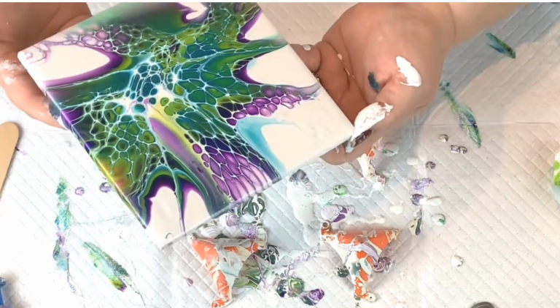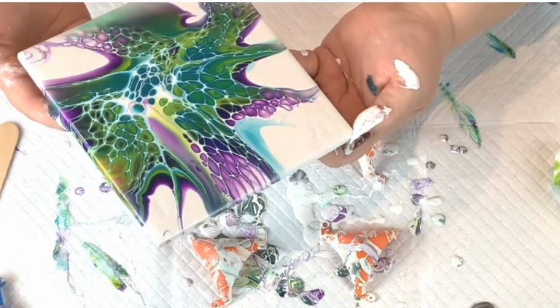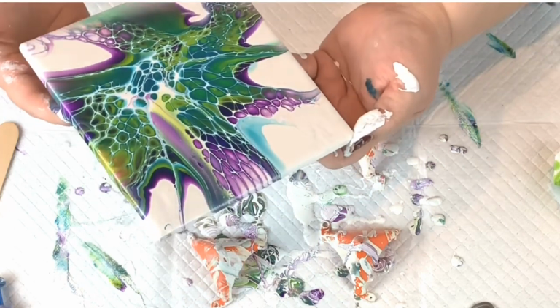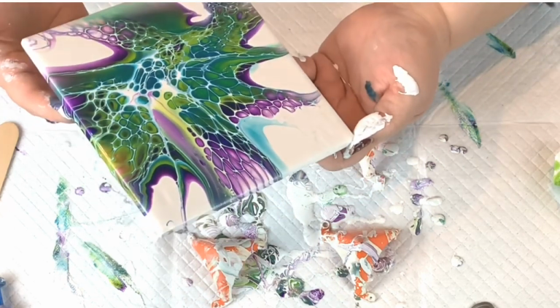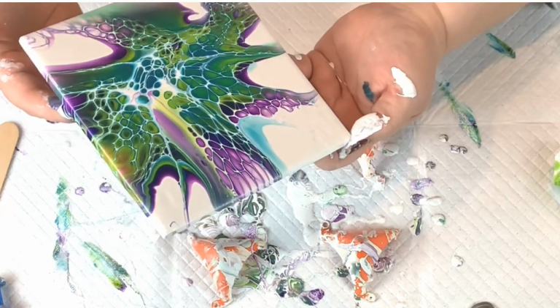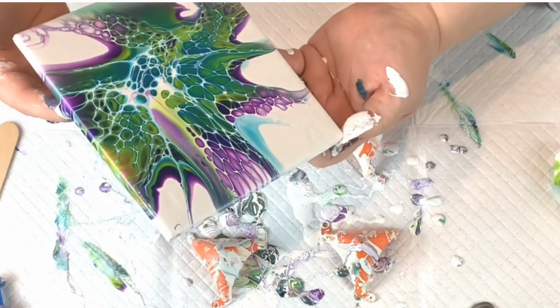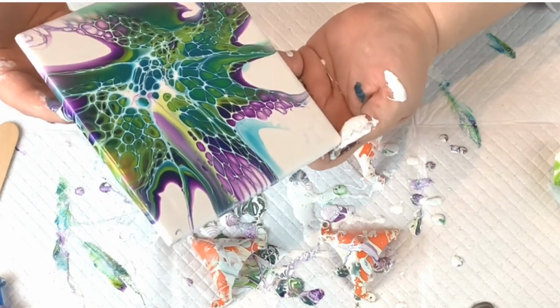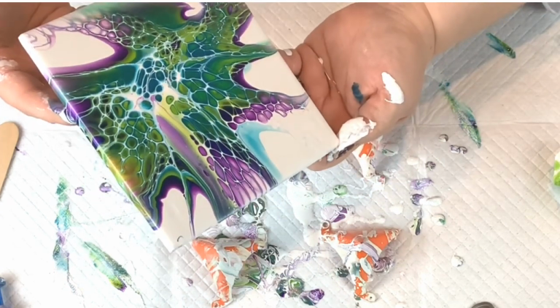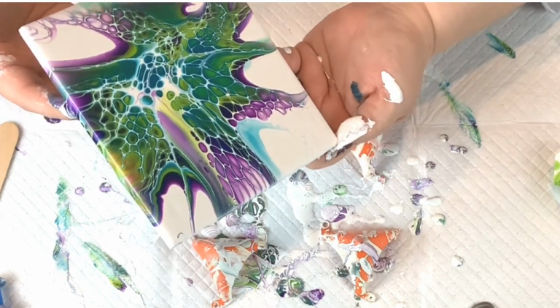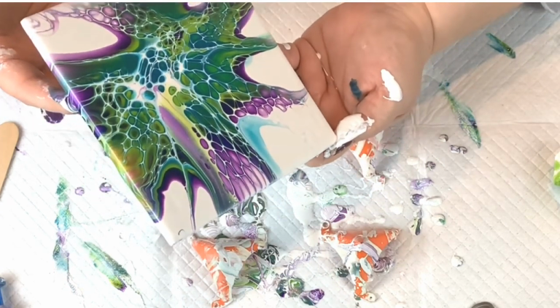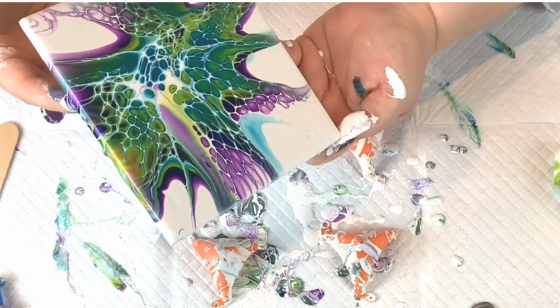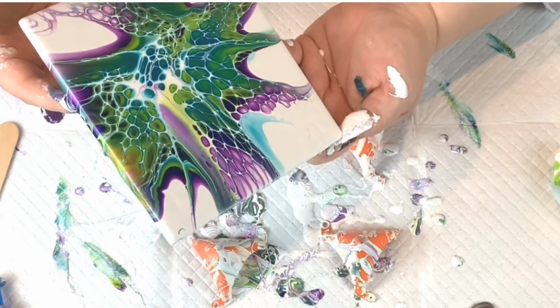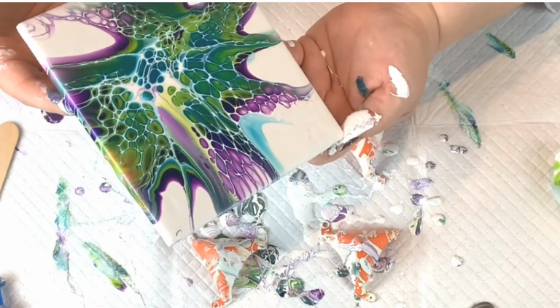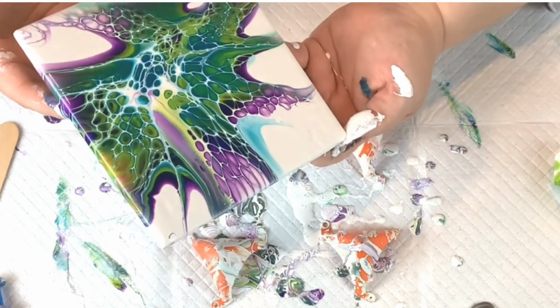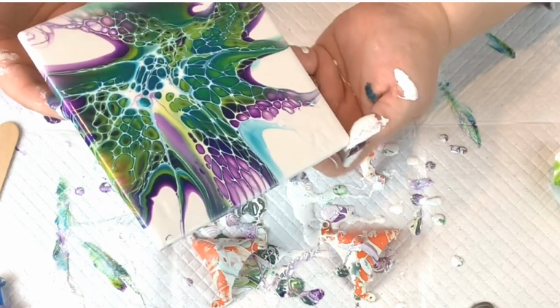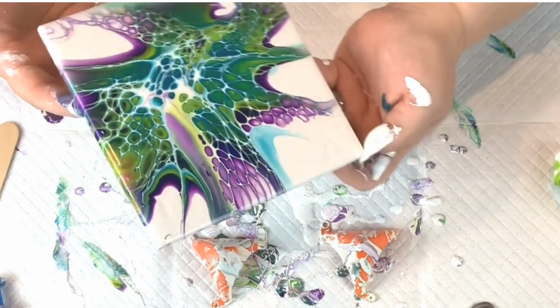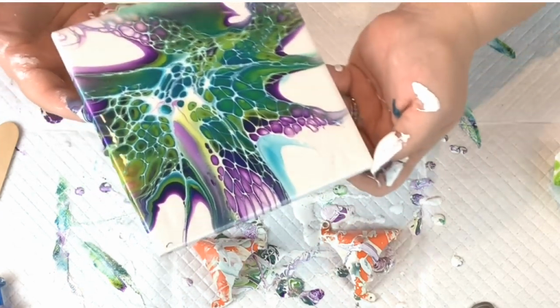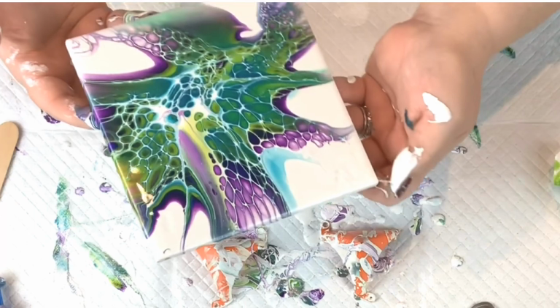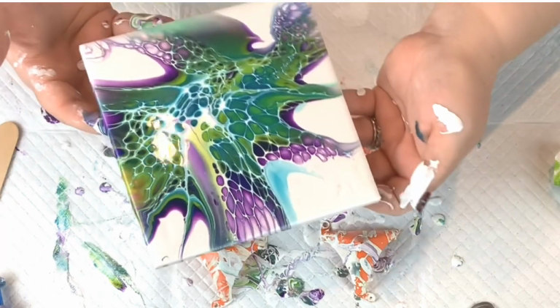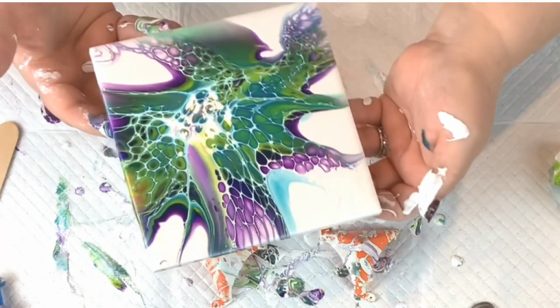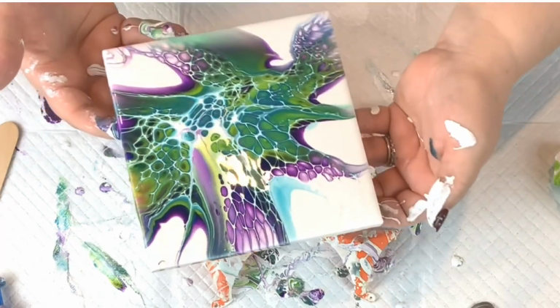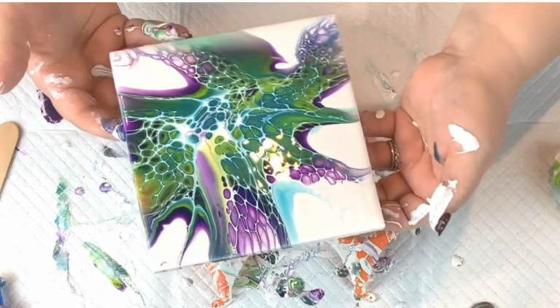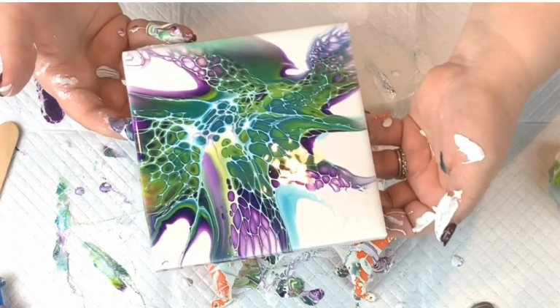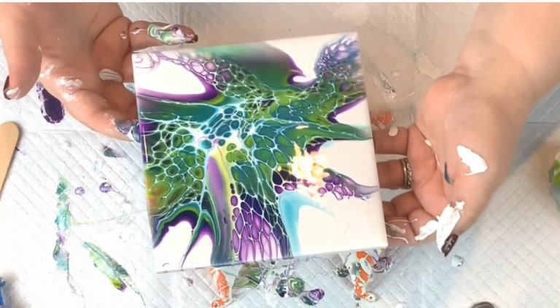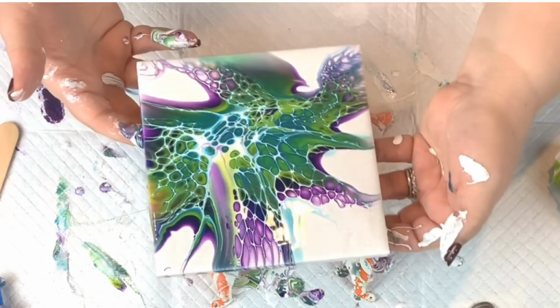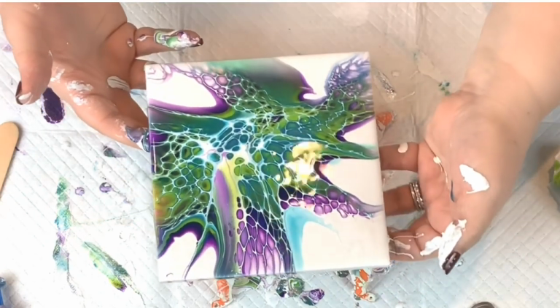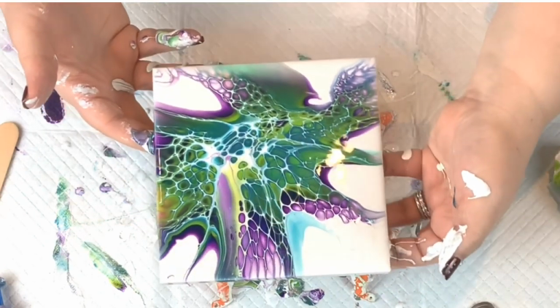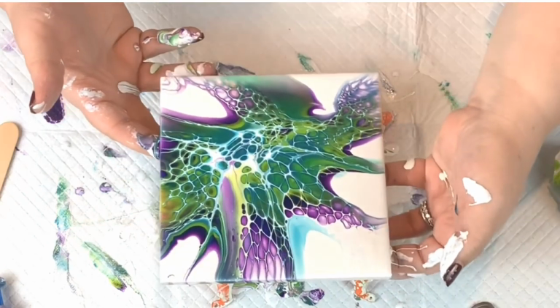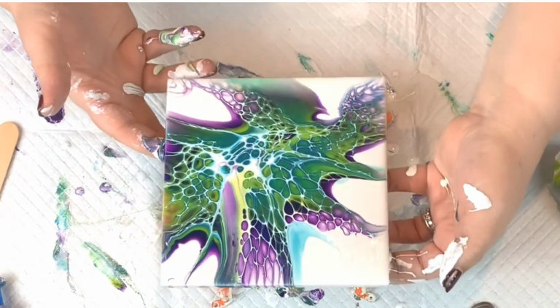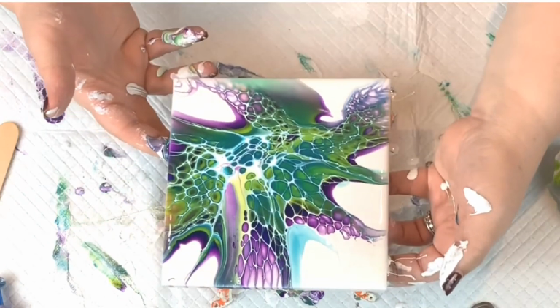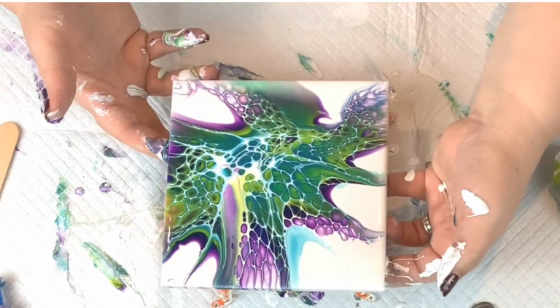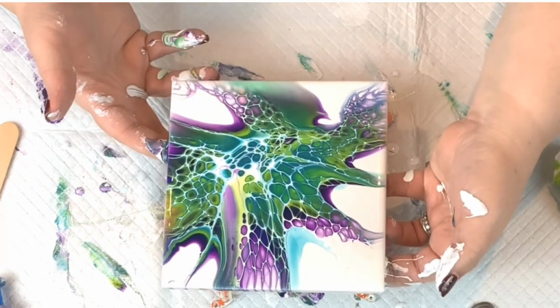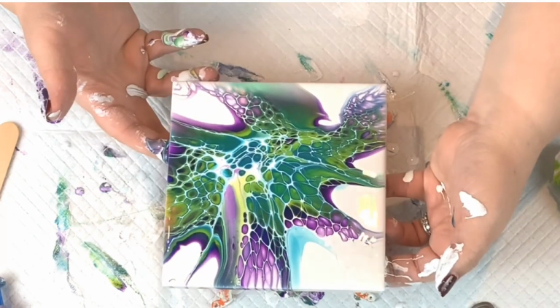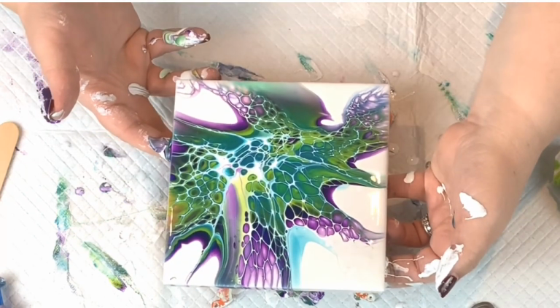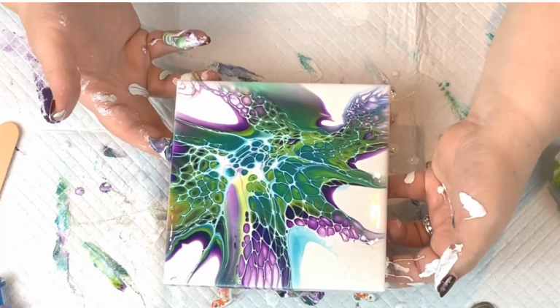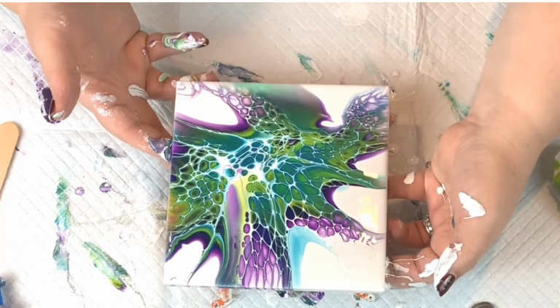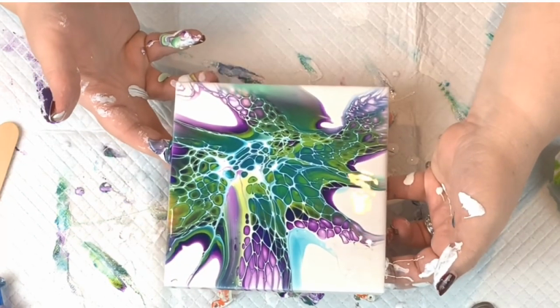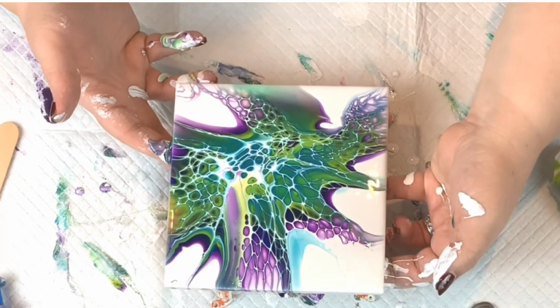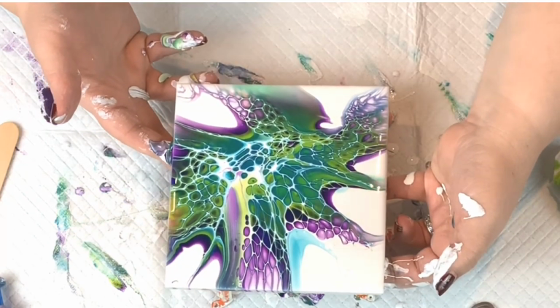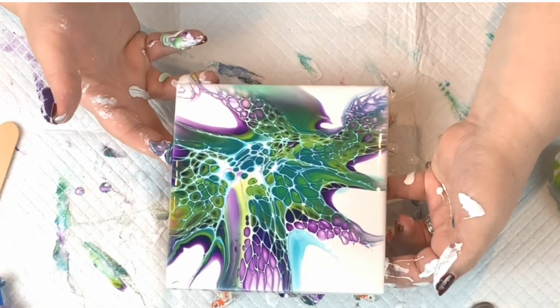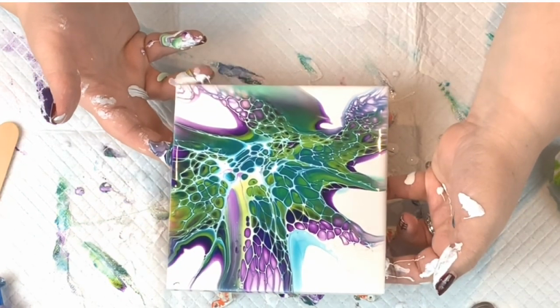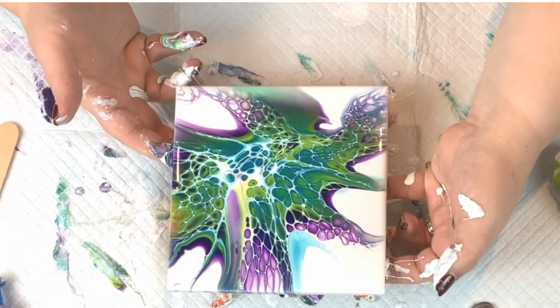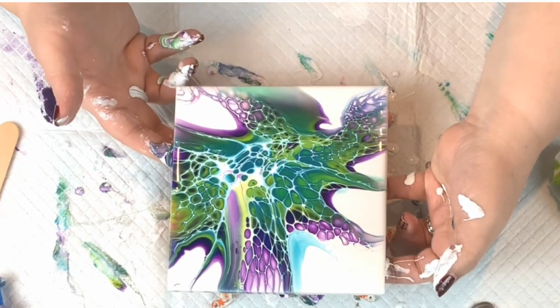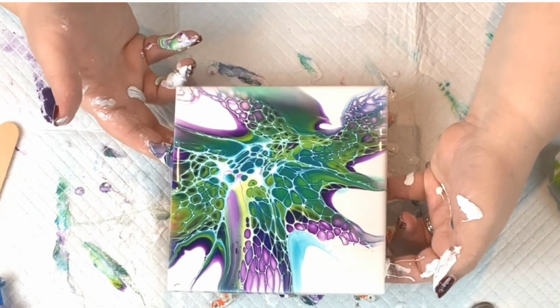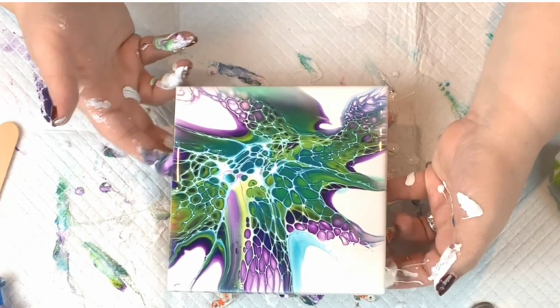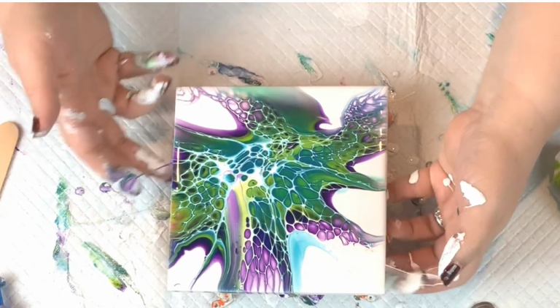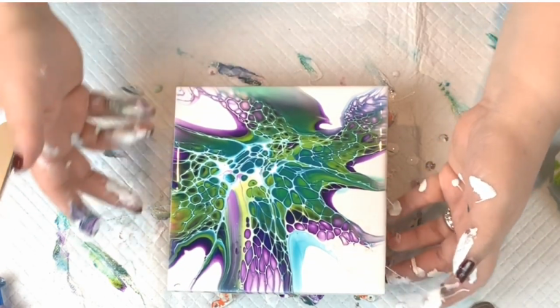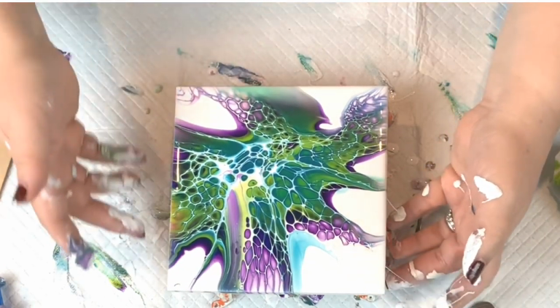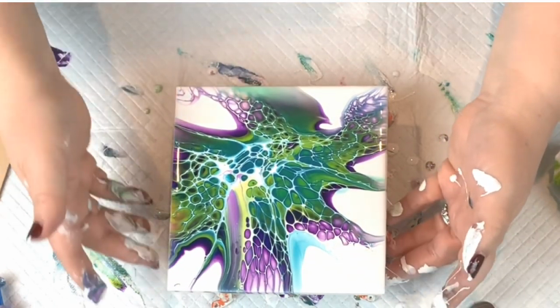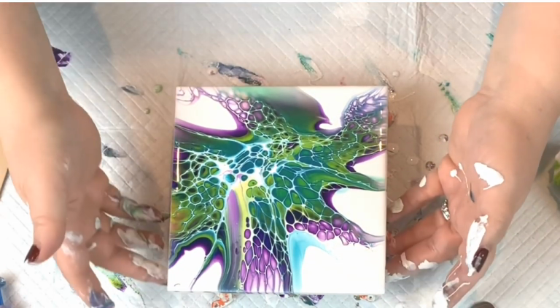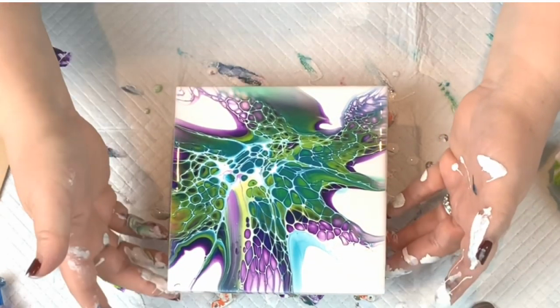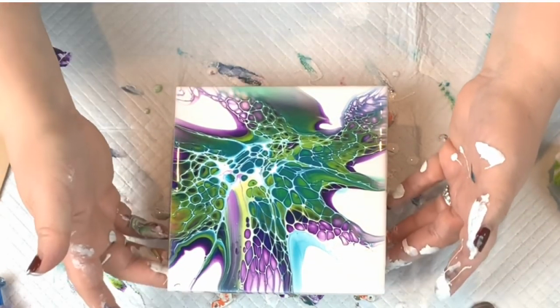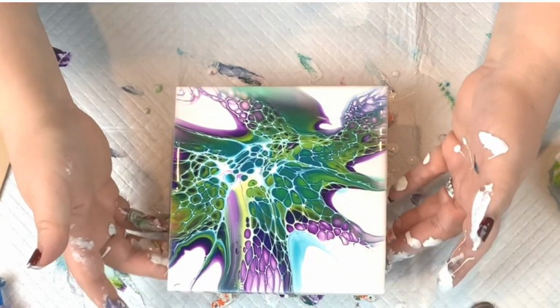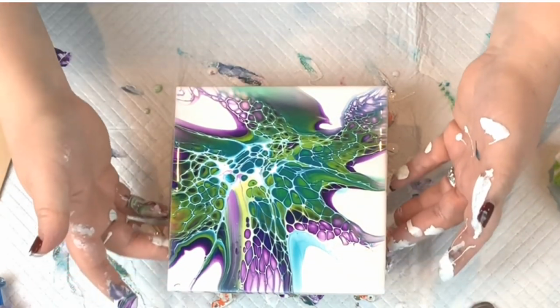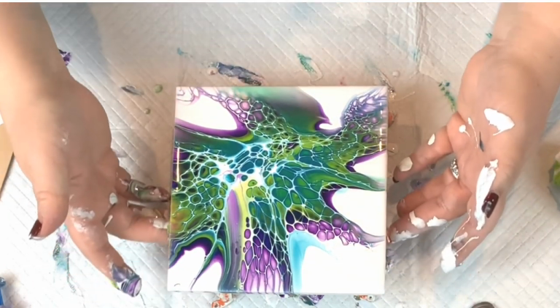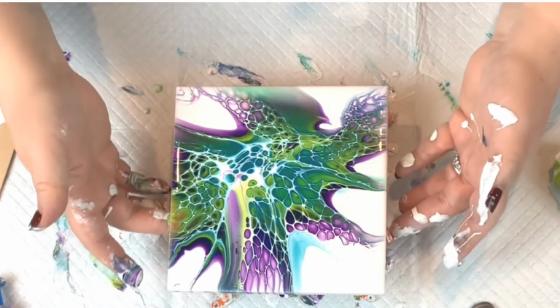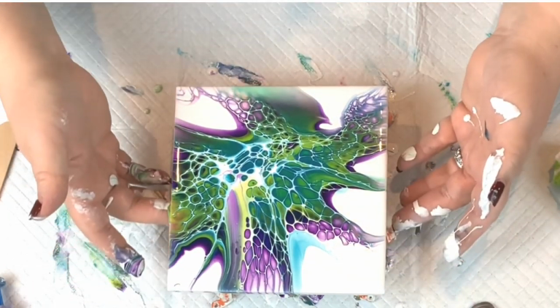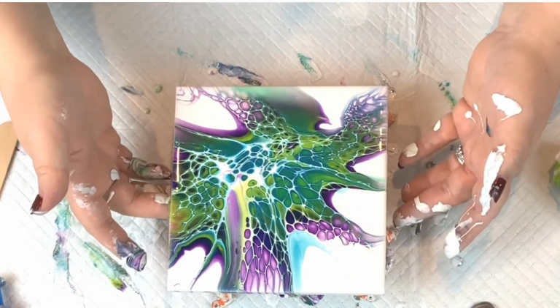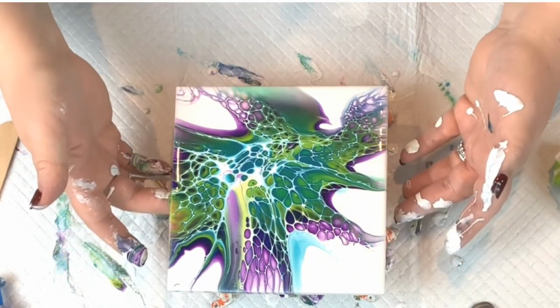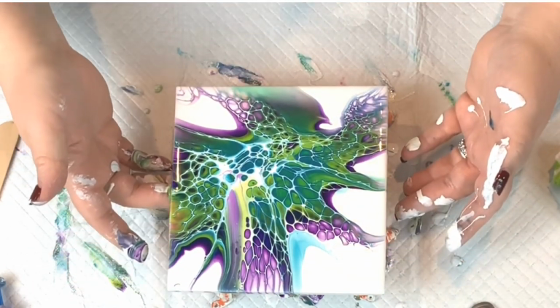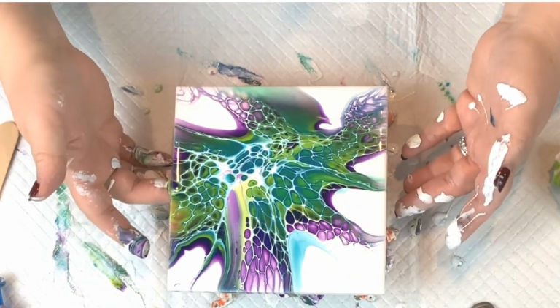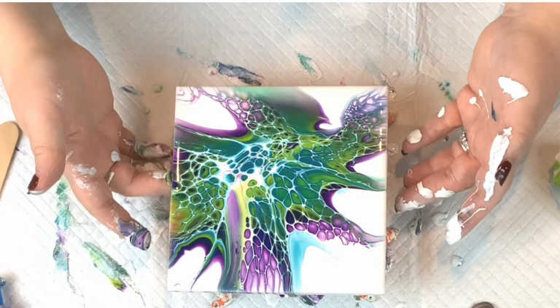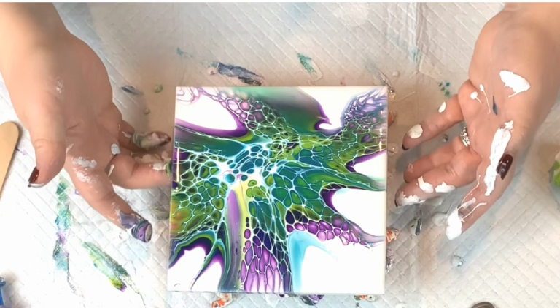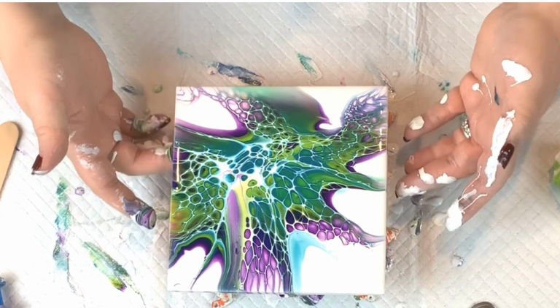And I think that's about where I want it. Let's get our sides.